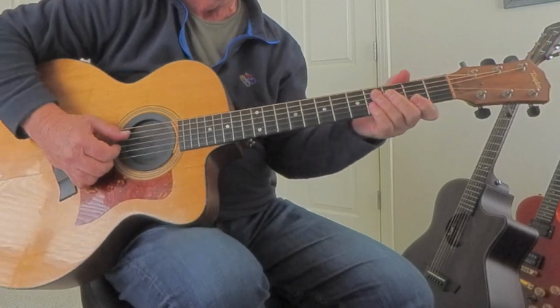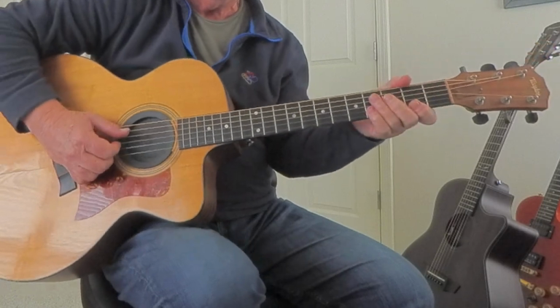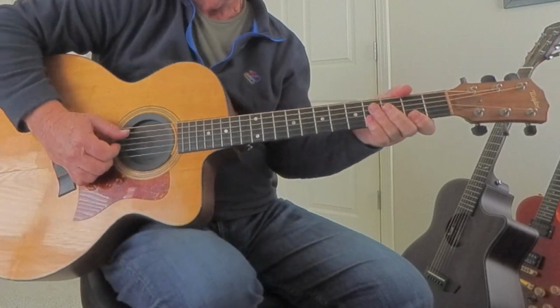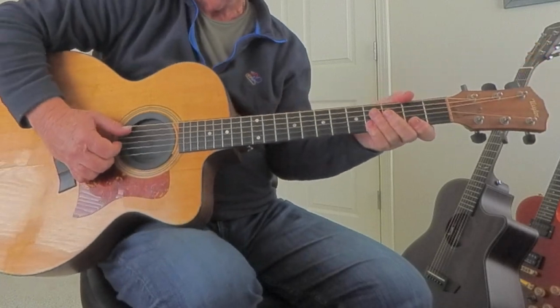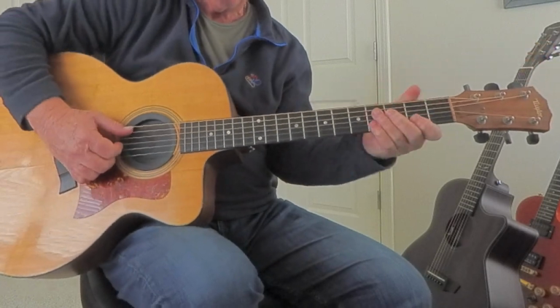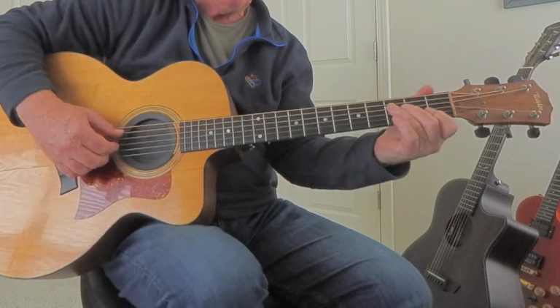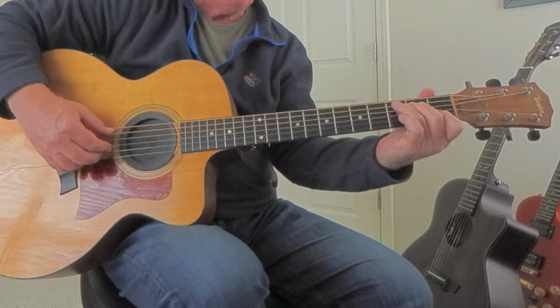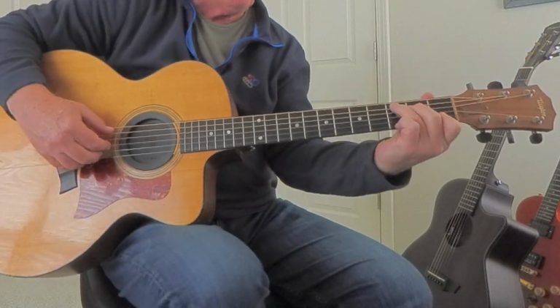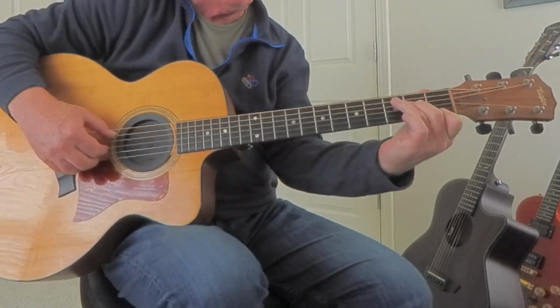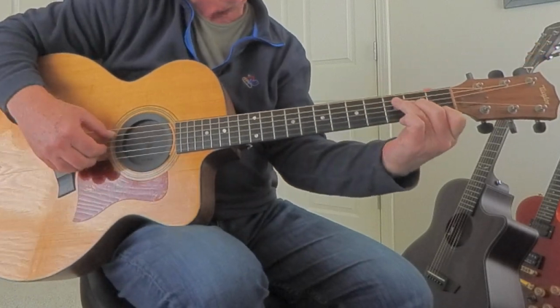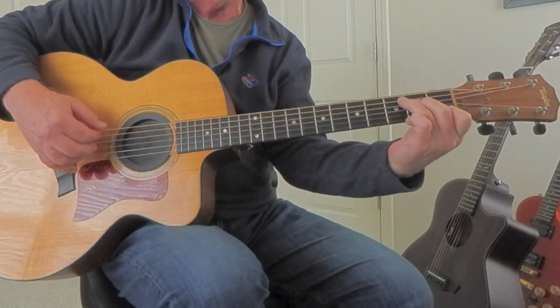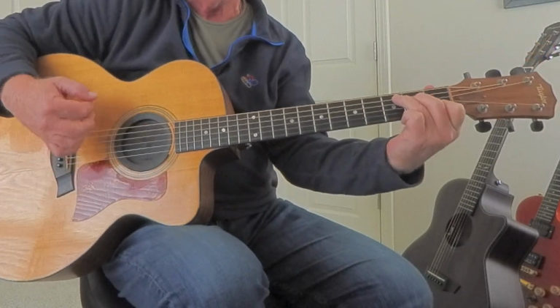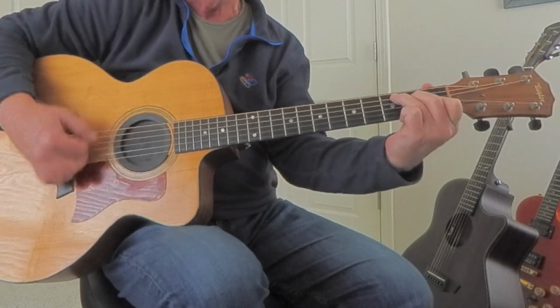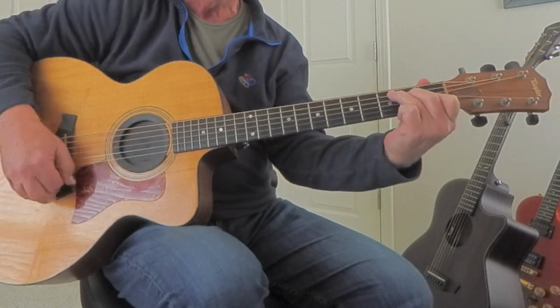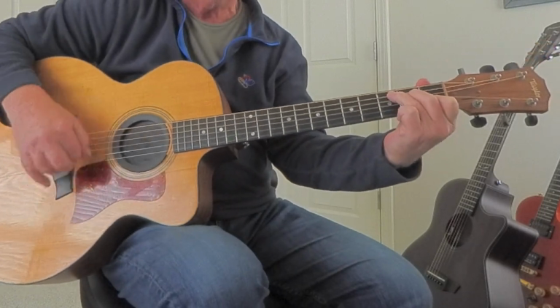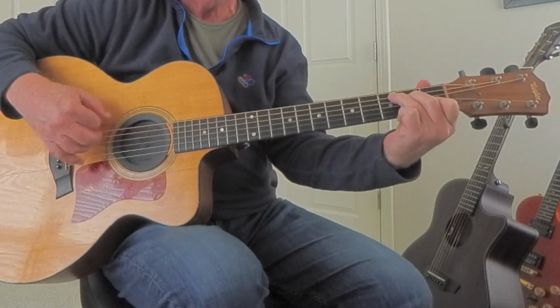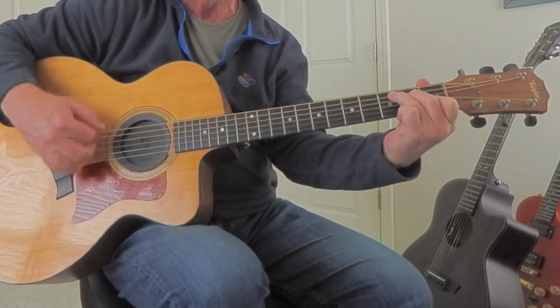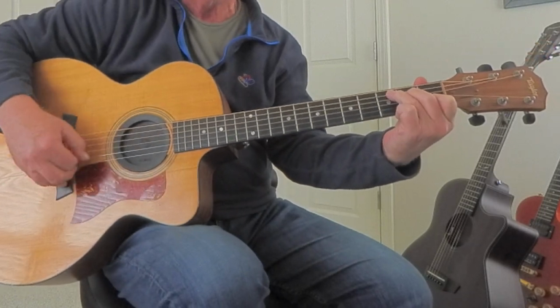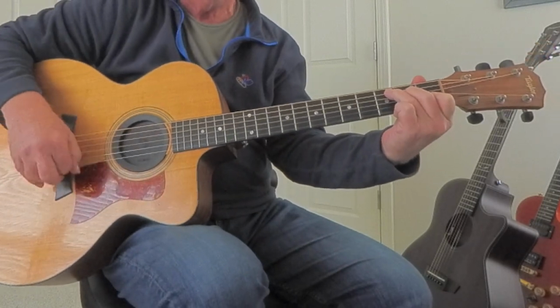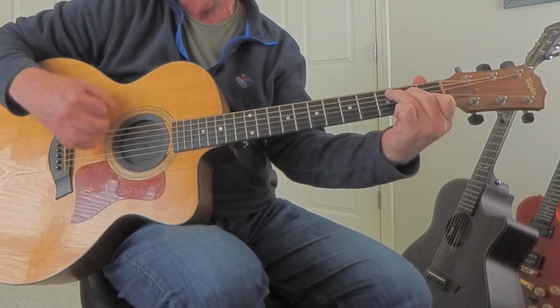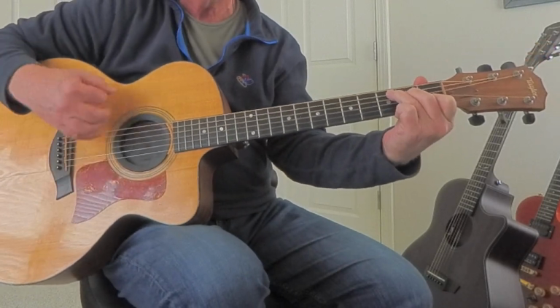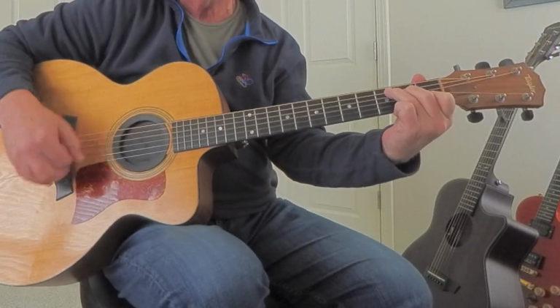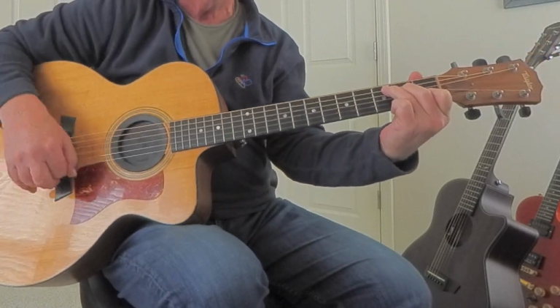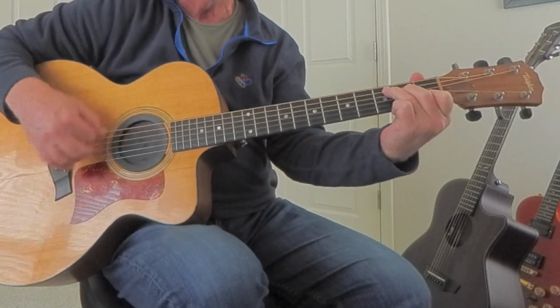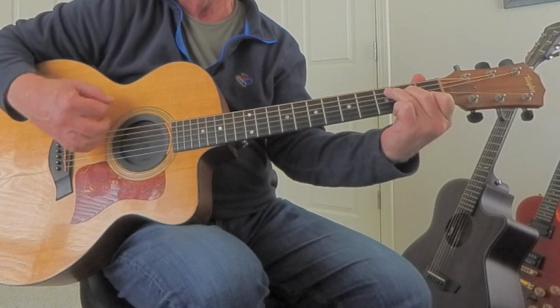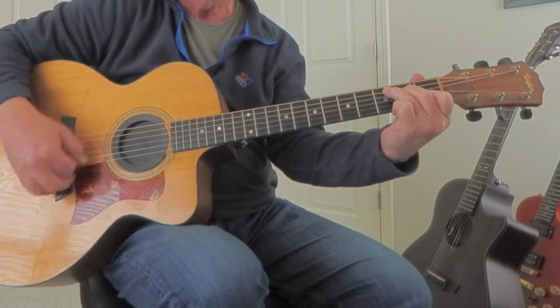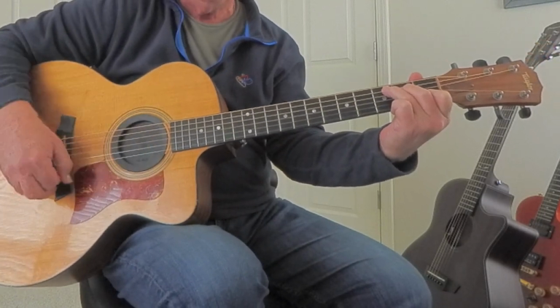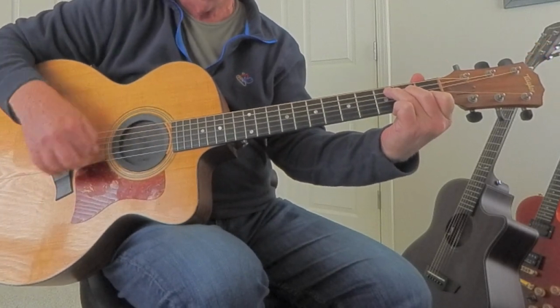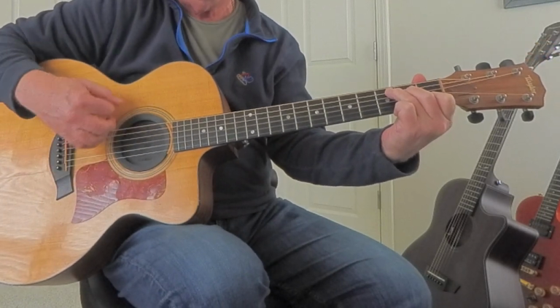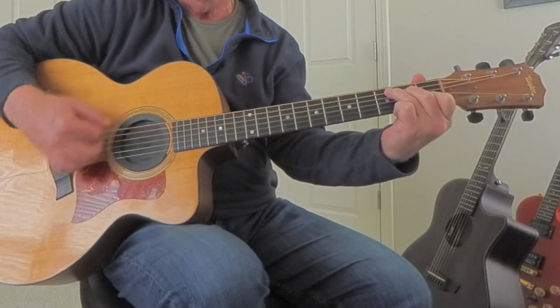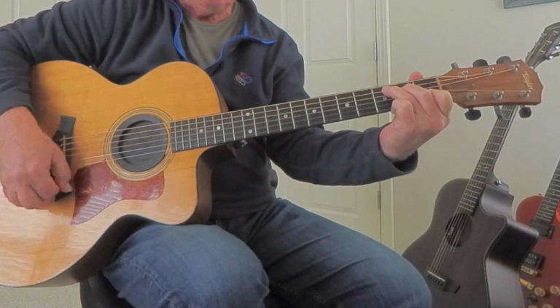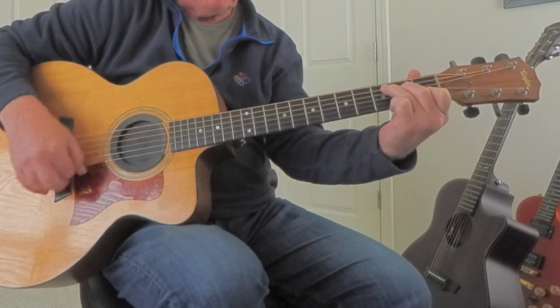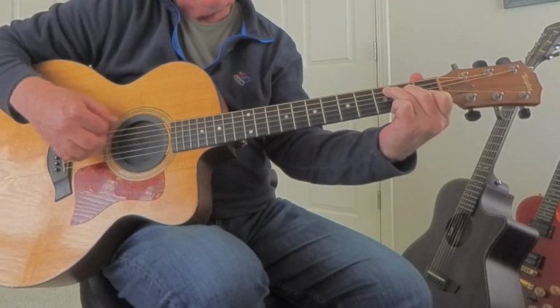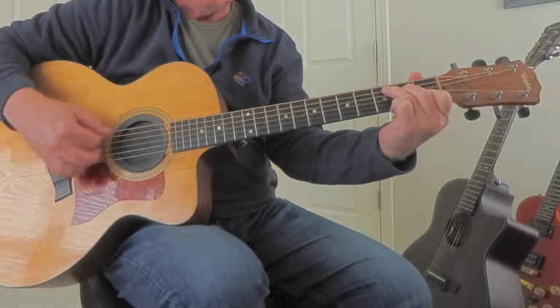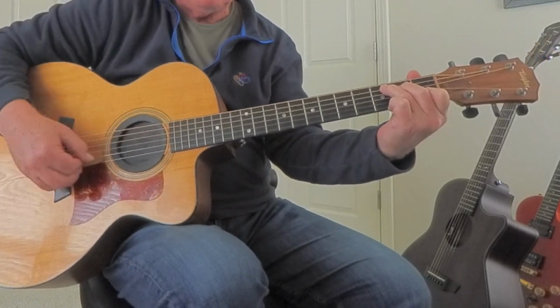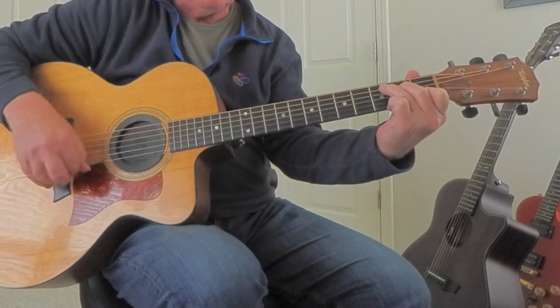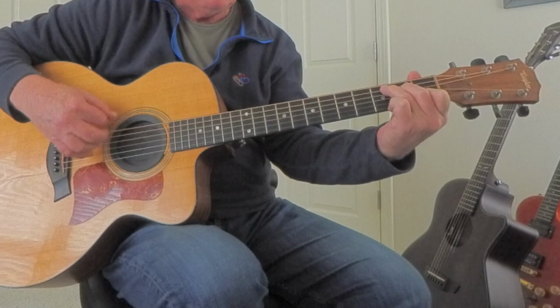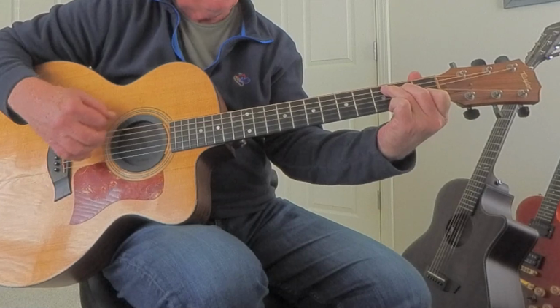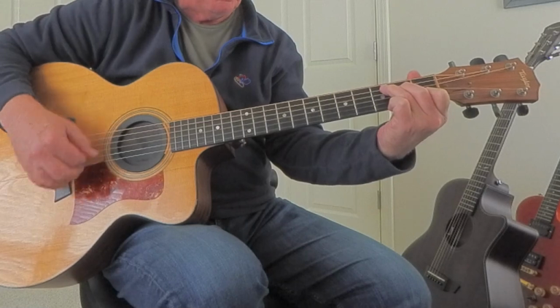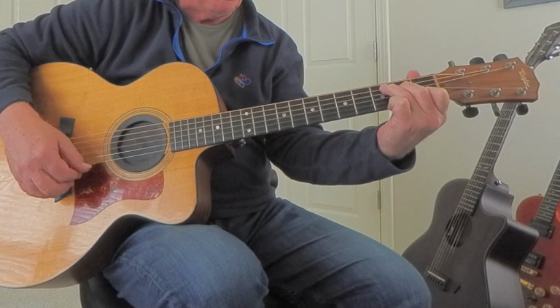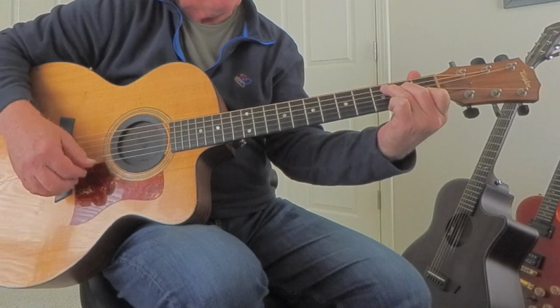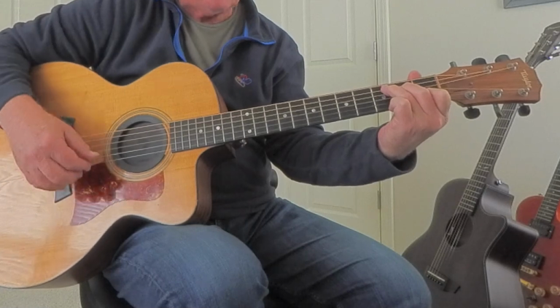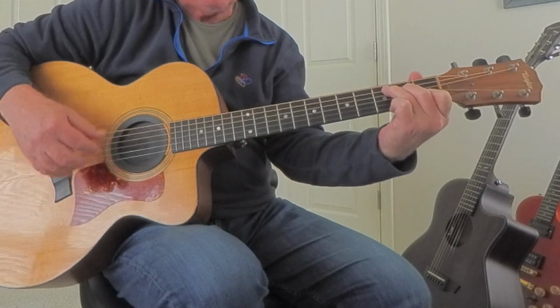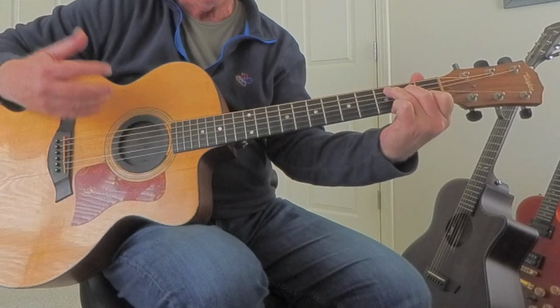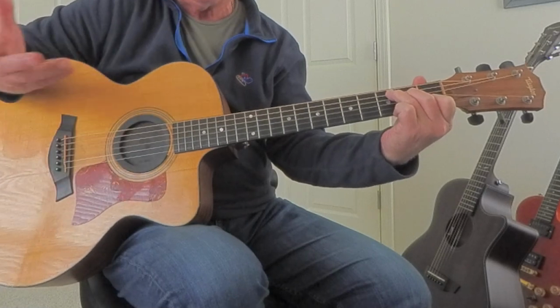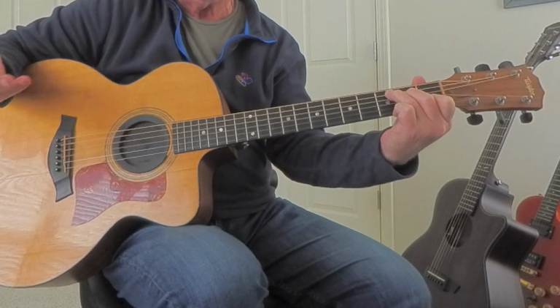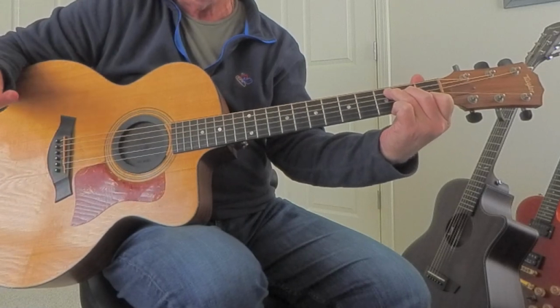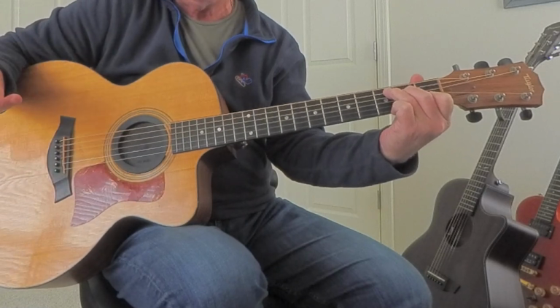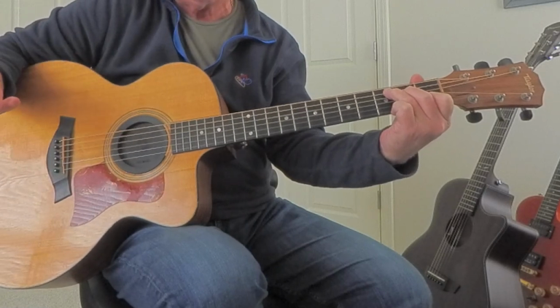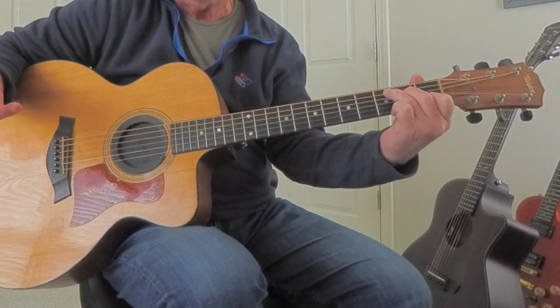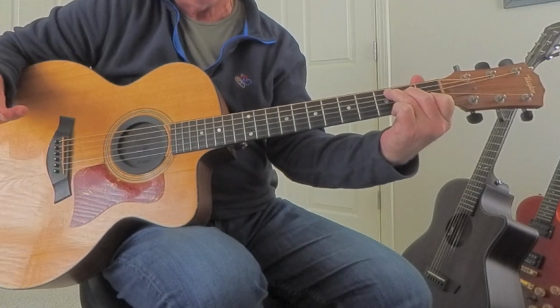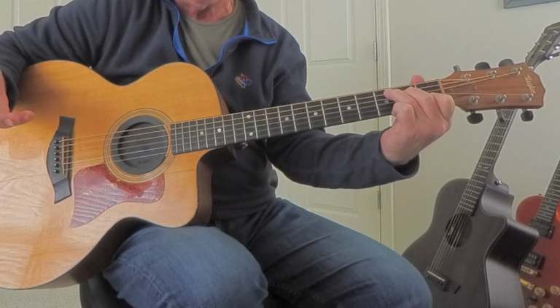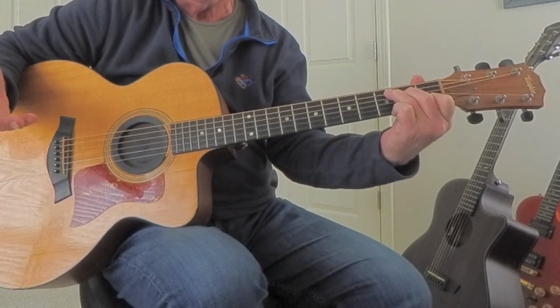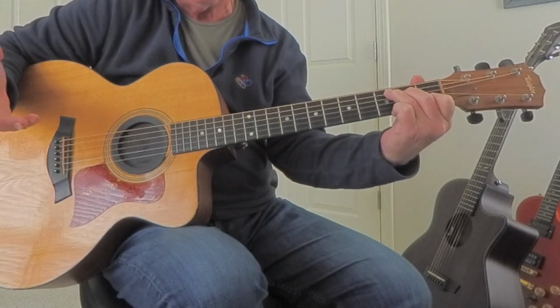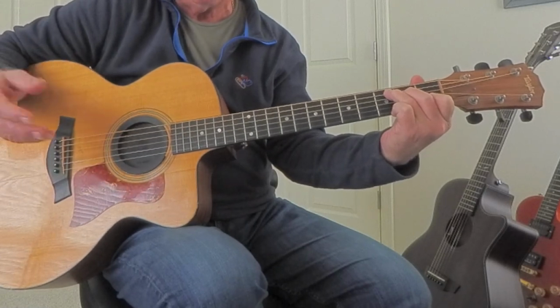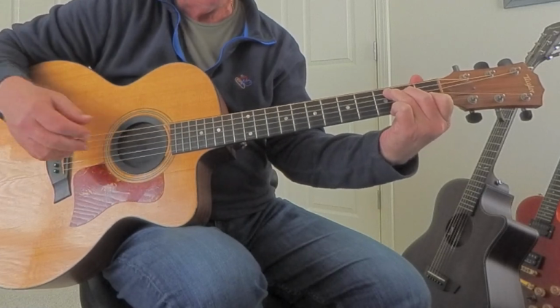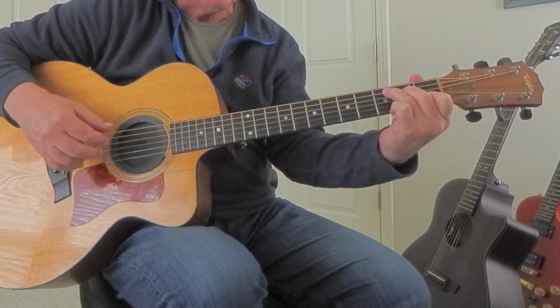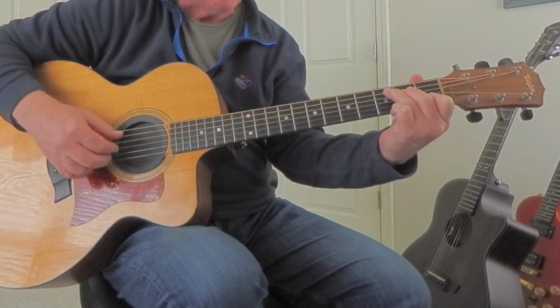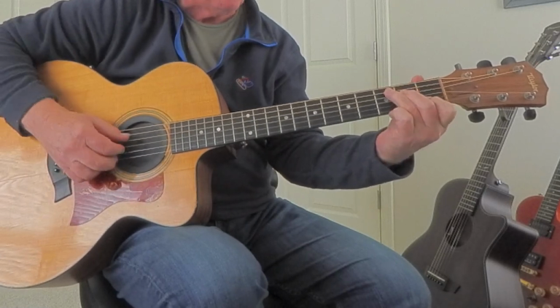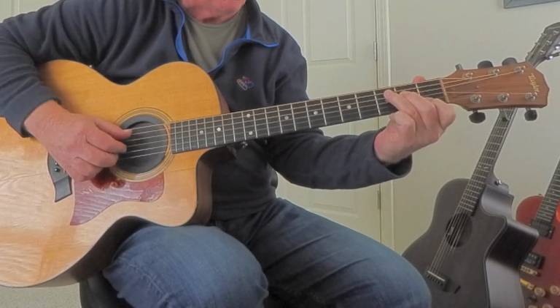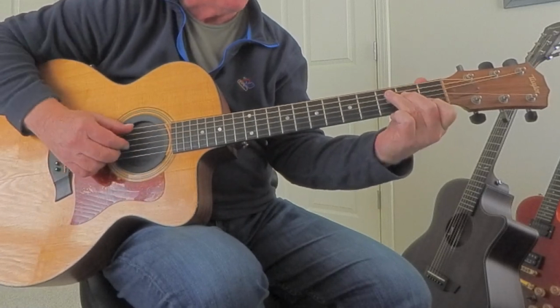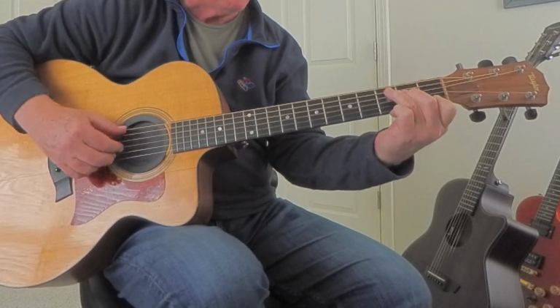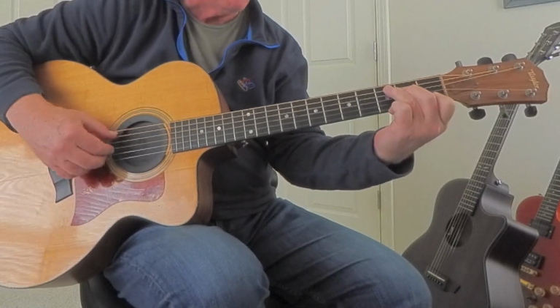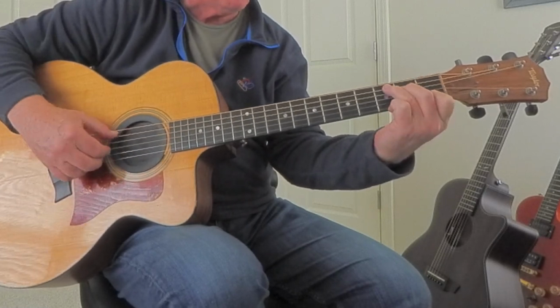So rather than just playing a simple pattern, especially if you're a second guitar, you can get away with more.